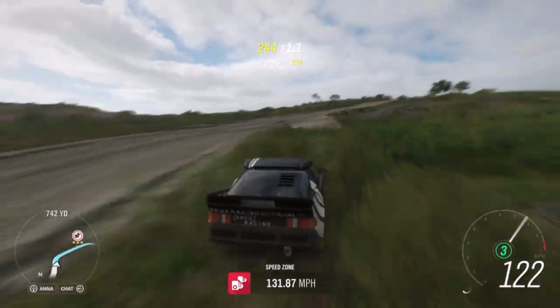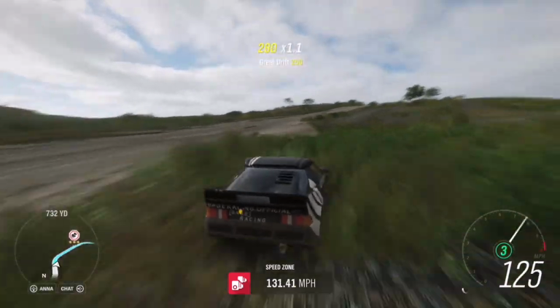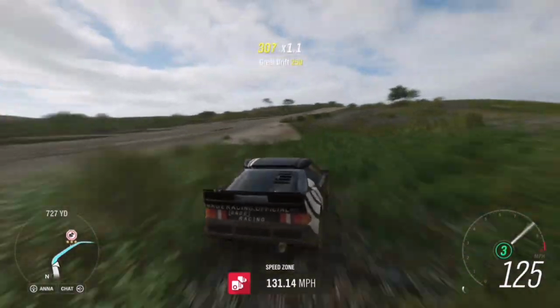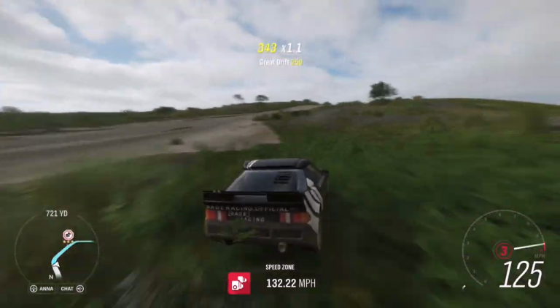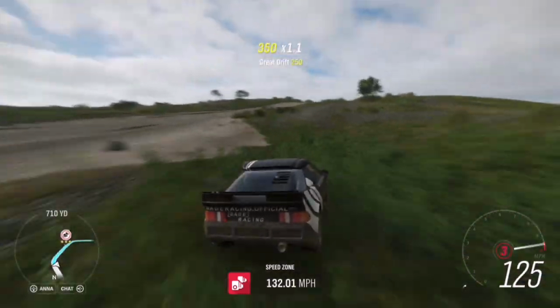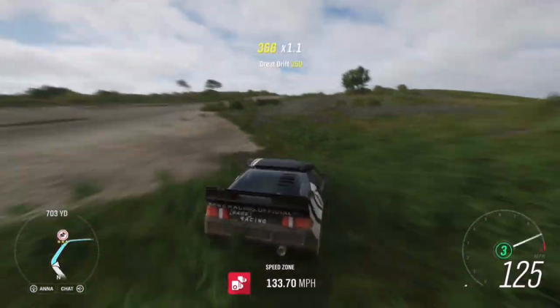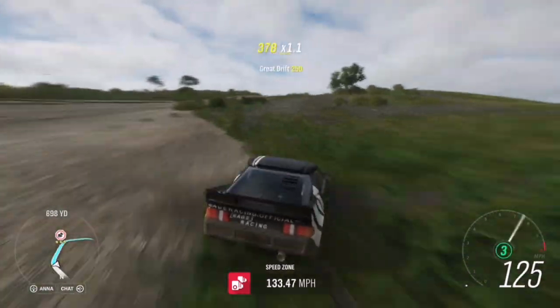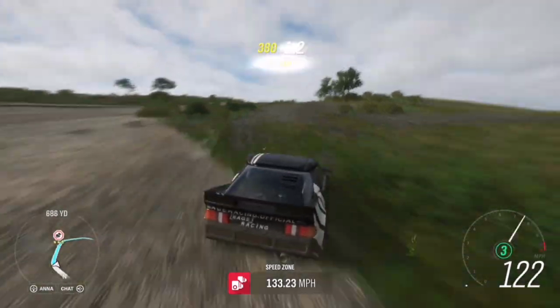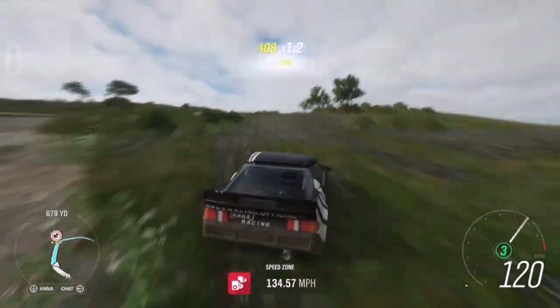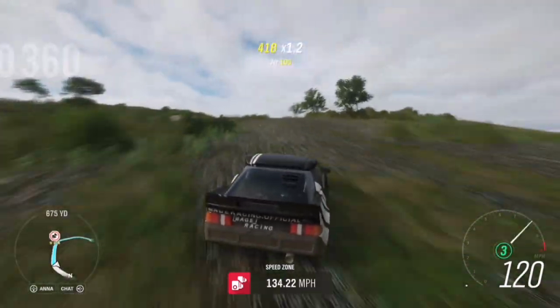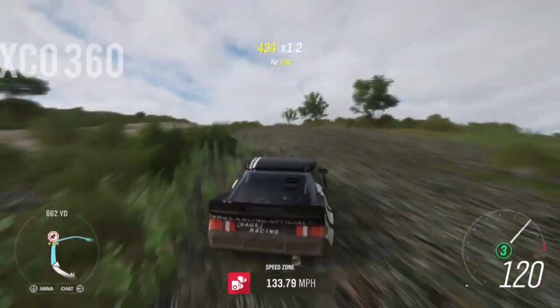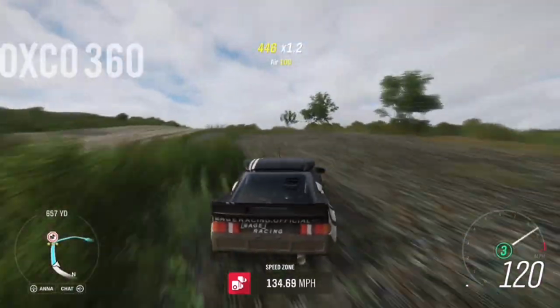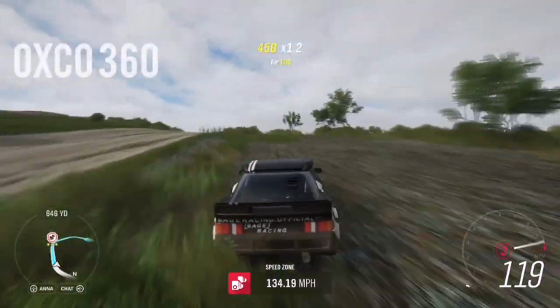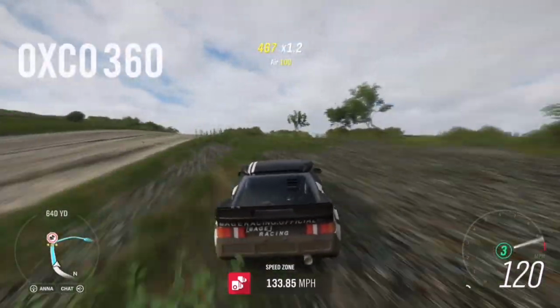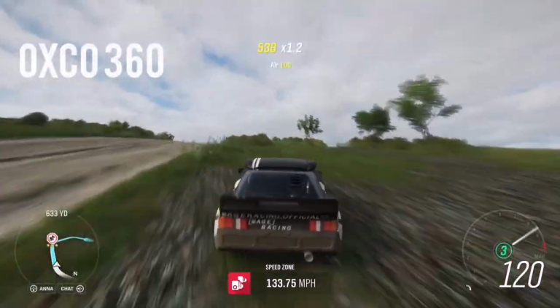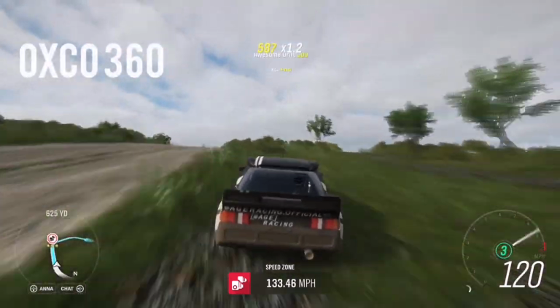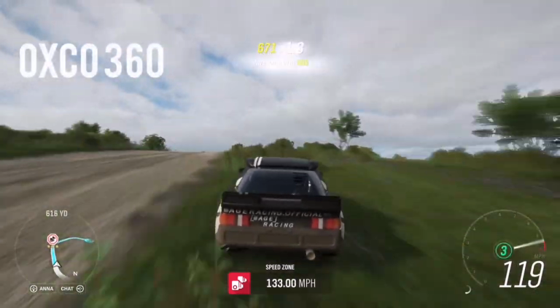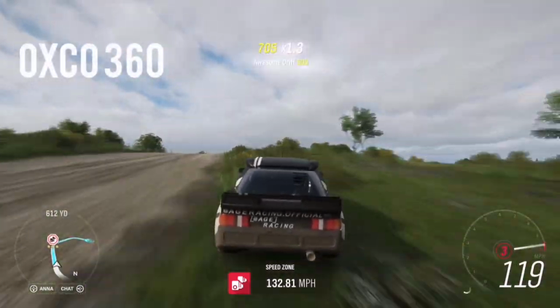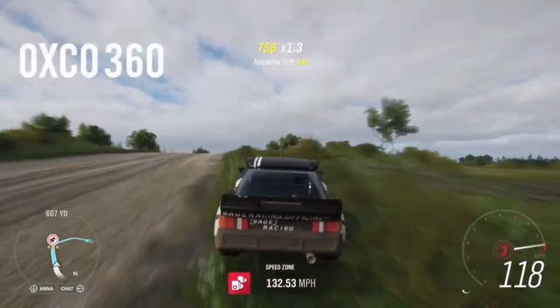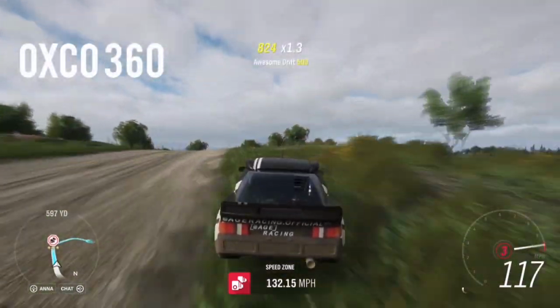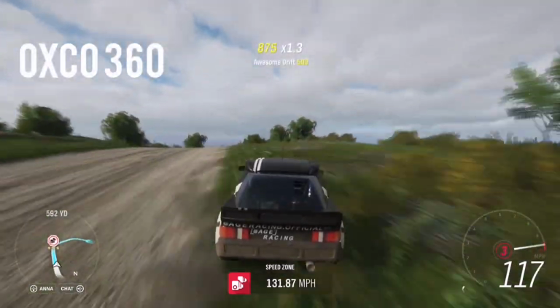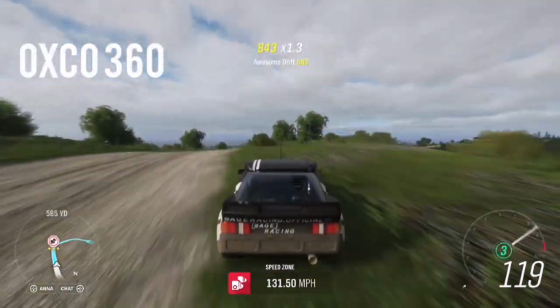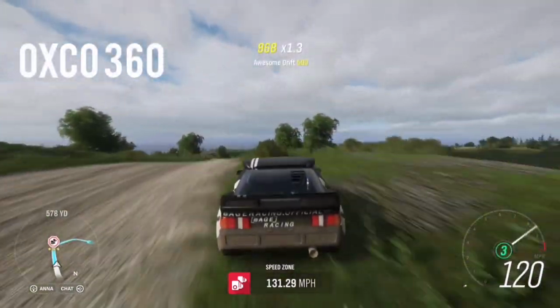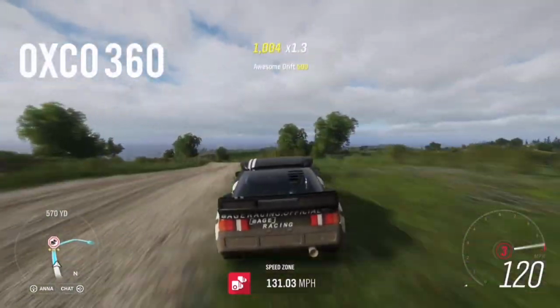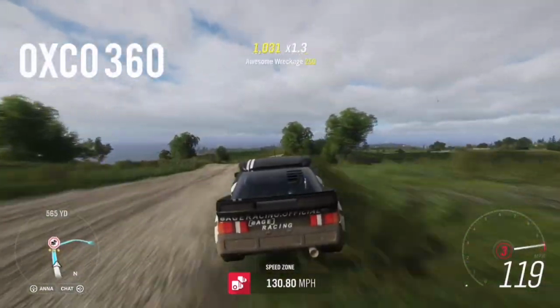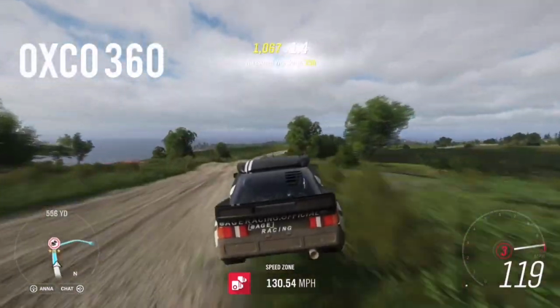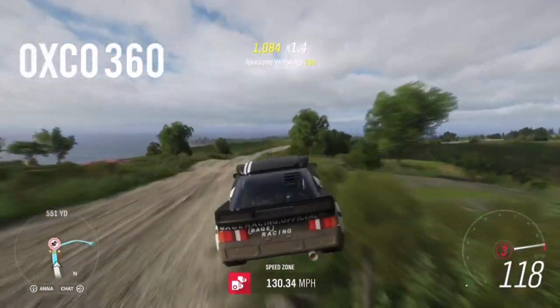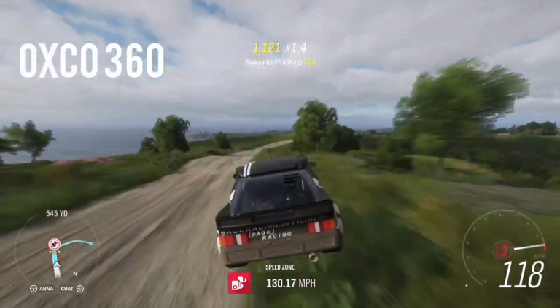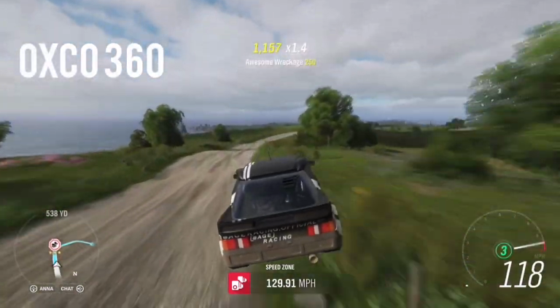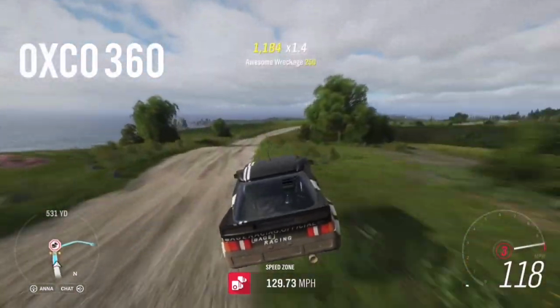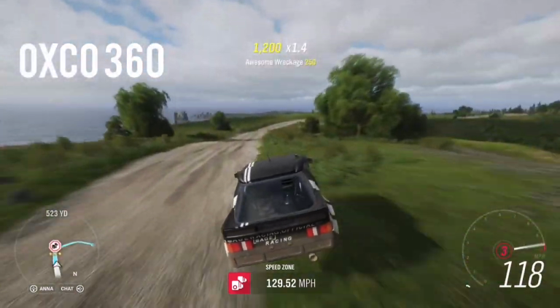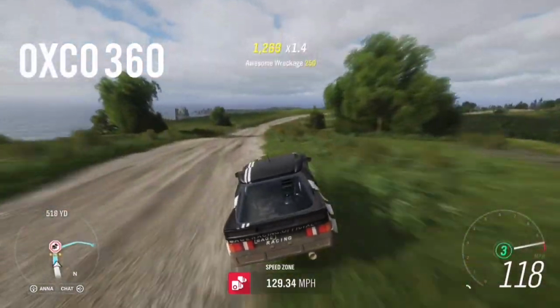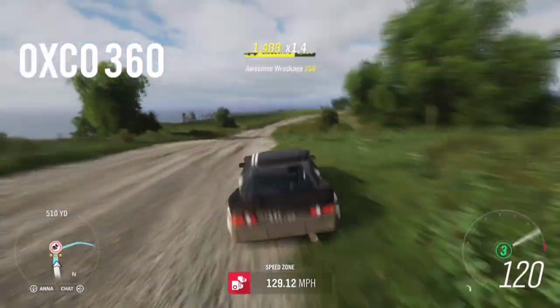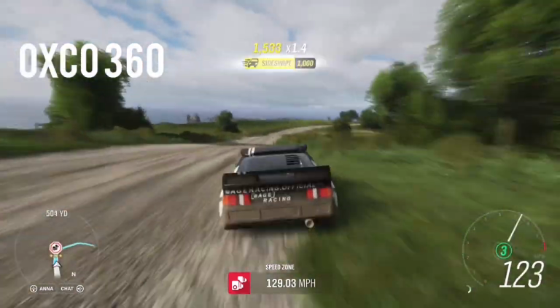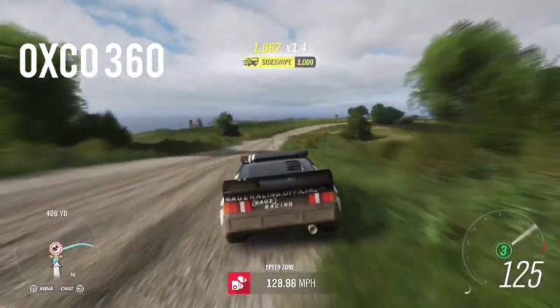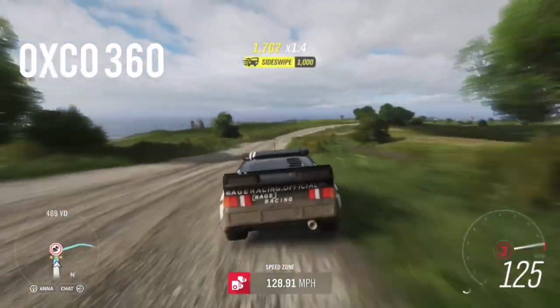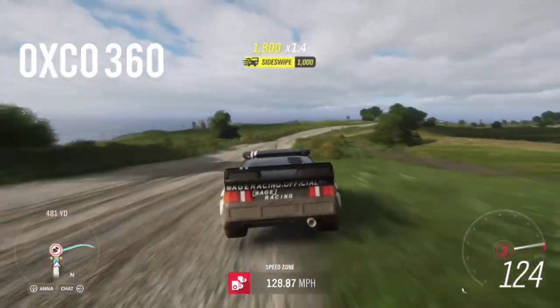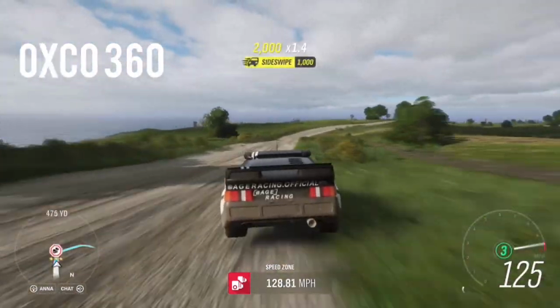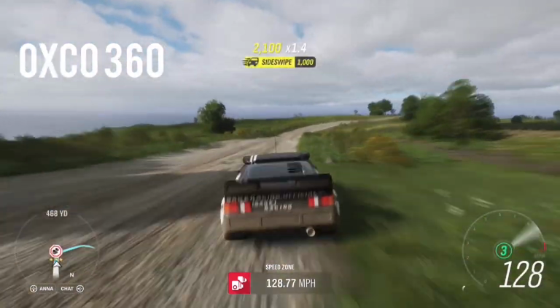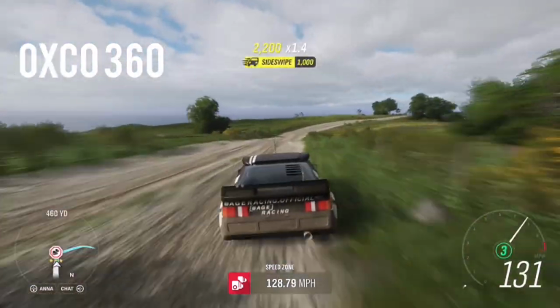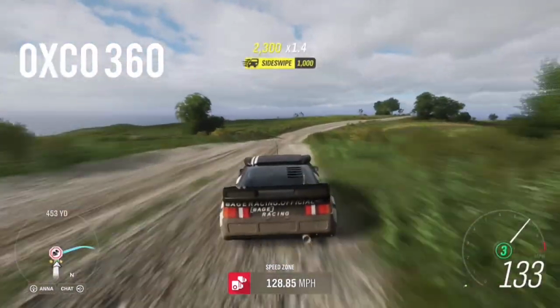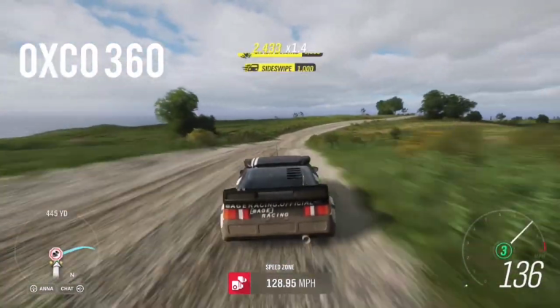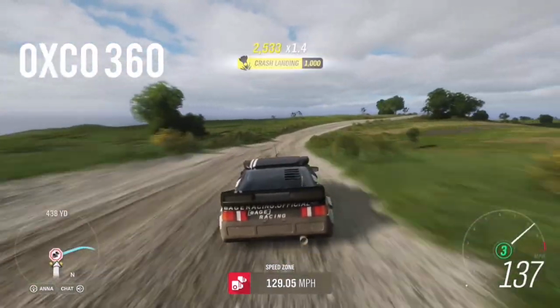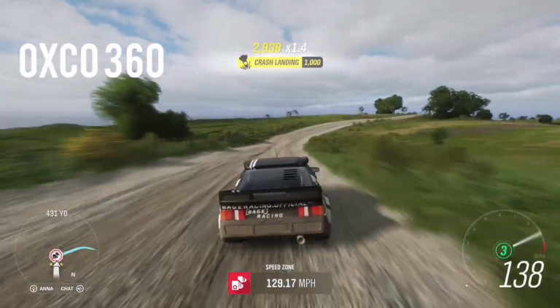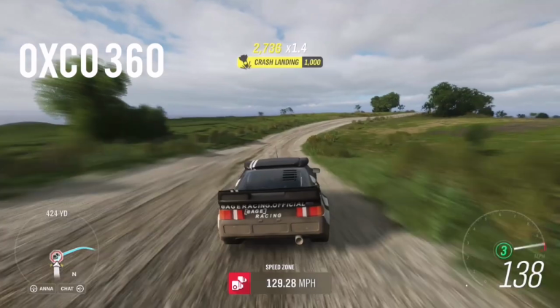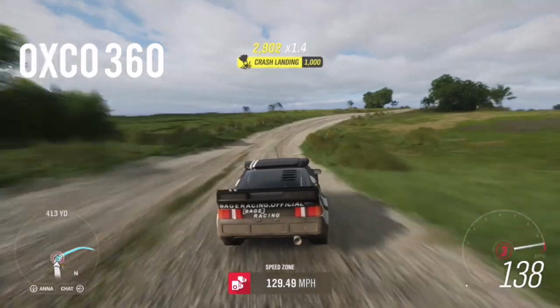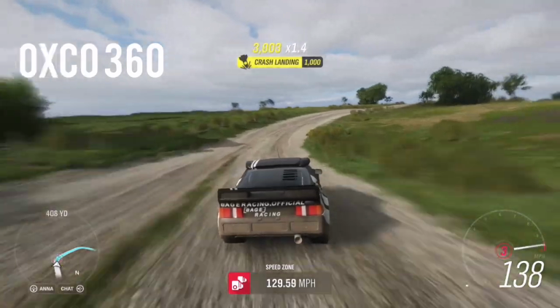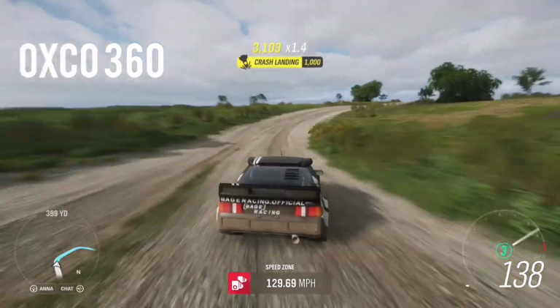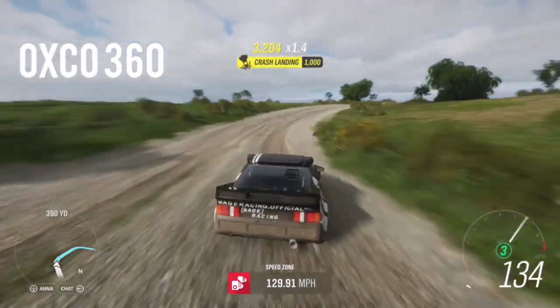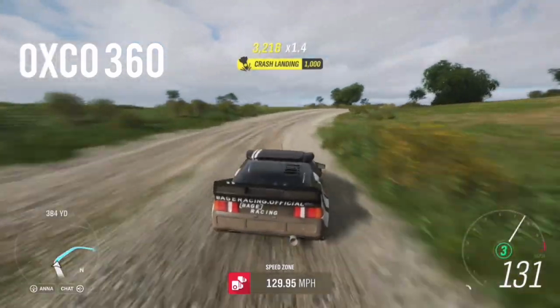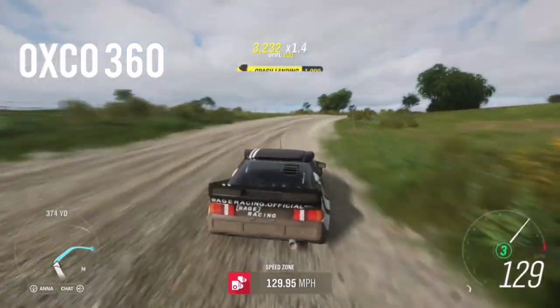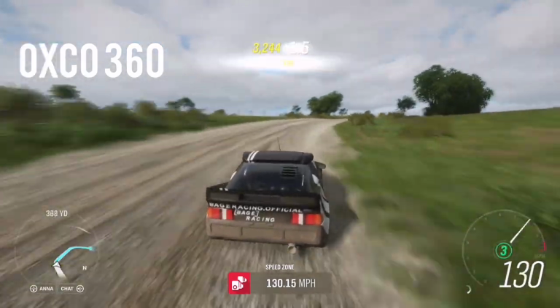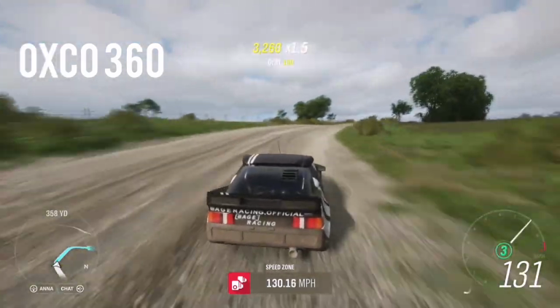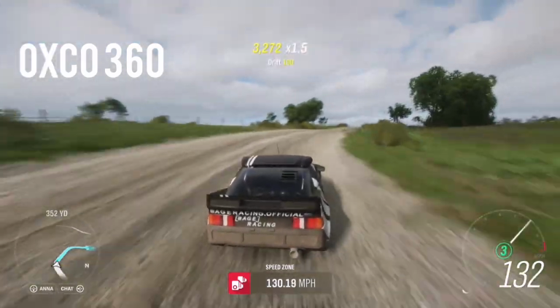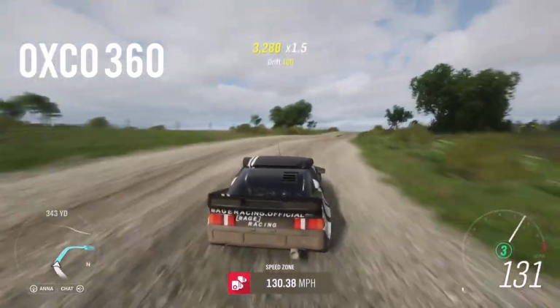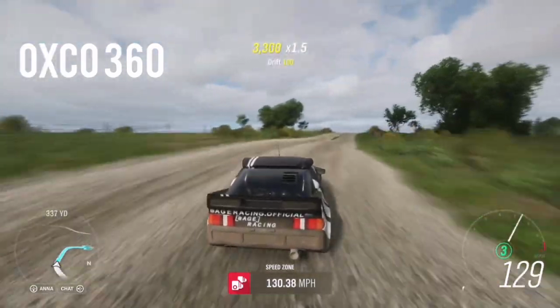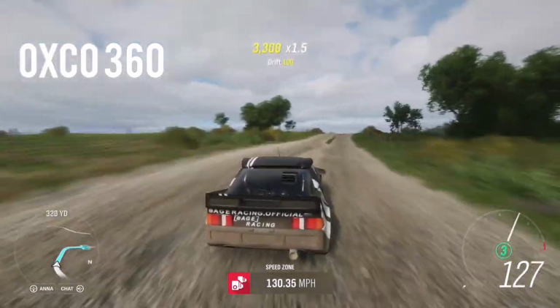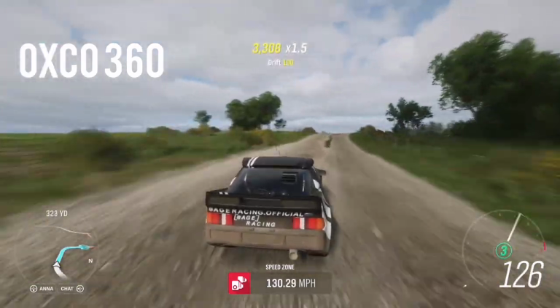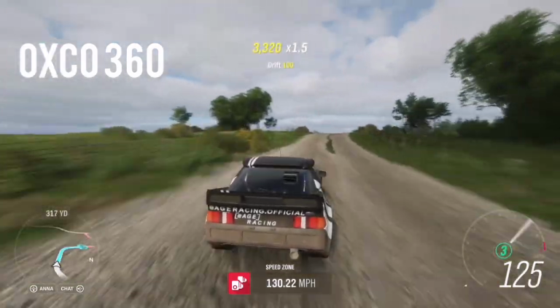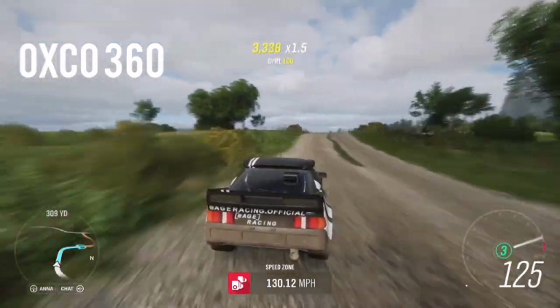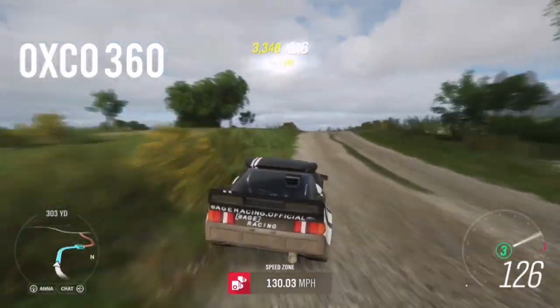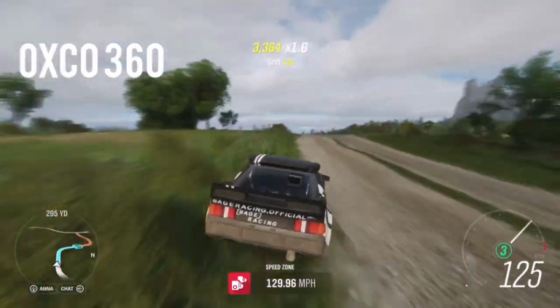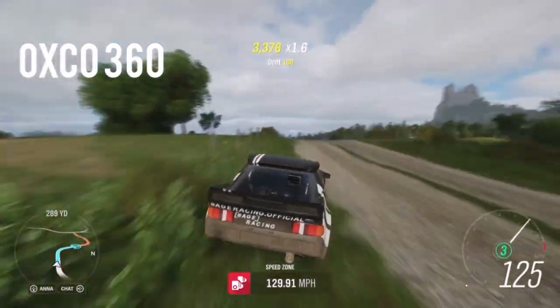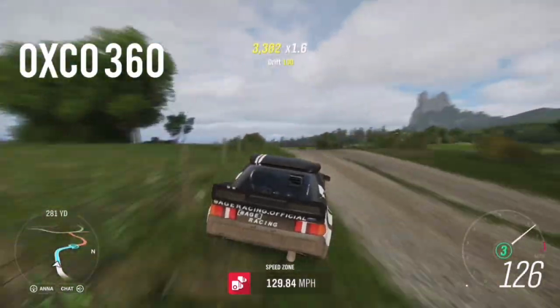First up we've got my man Oxco360 taking on the Will of the Wisps Speed Zone. And this is Inflation Island.